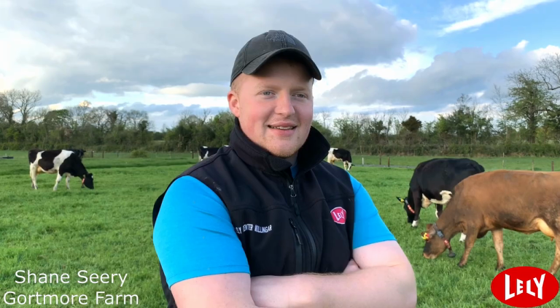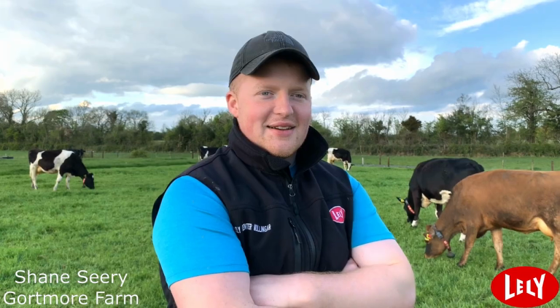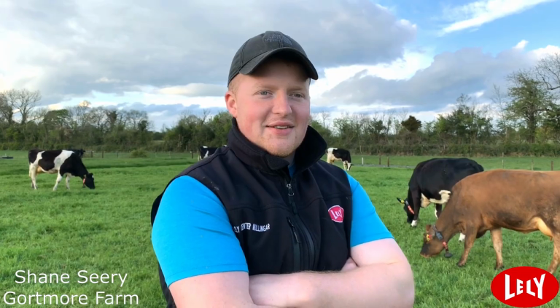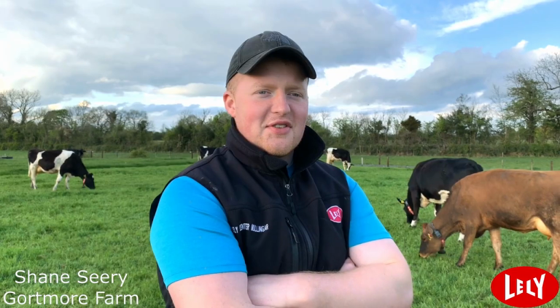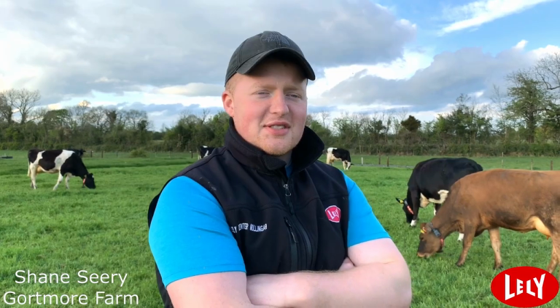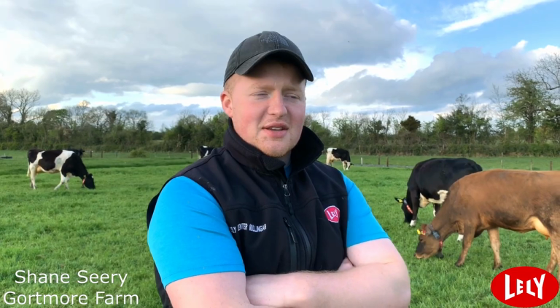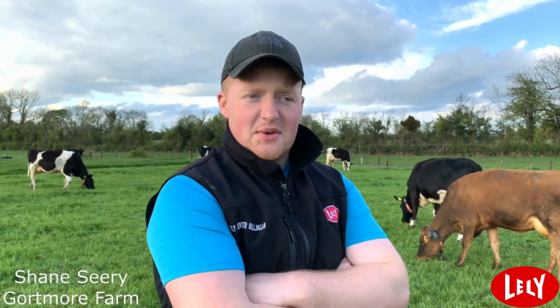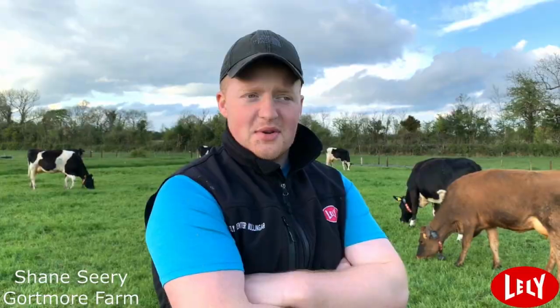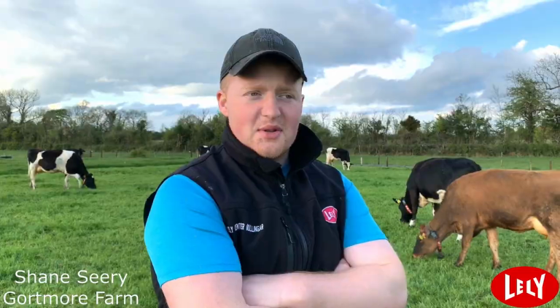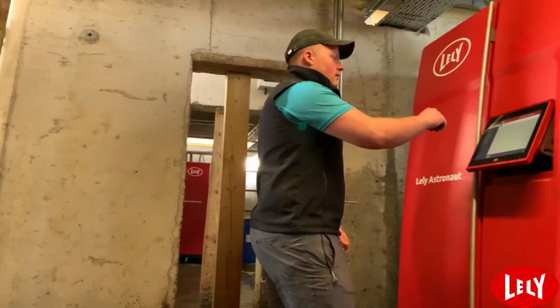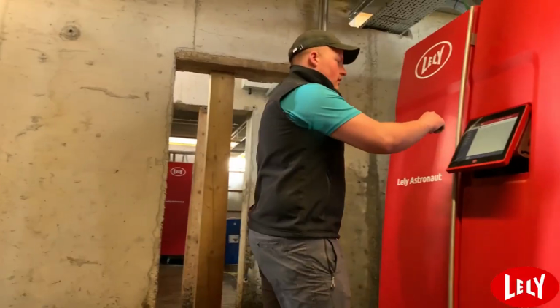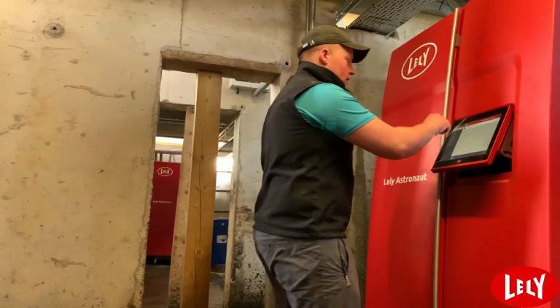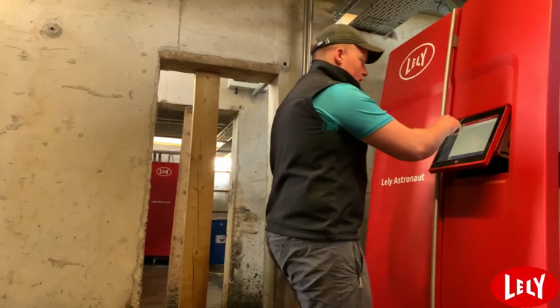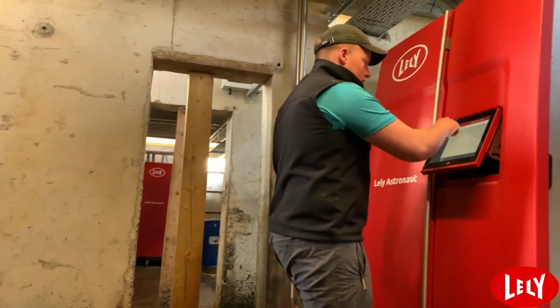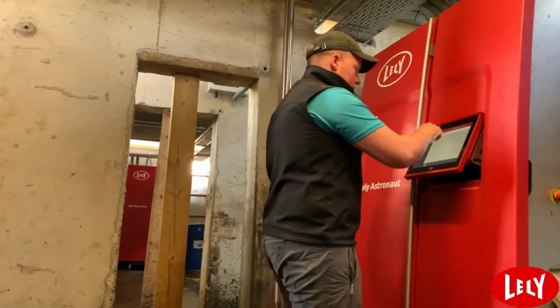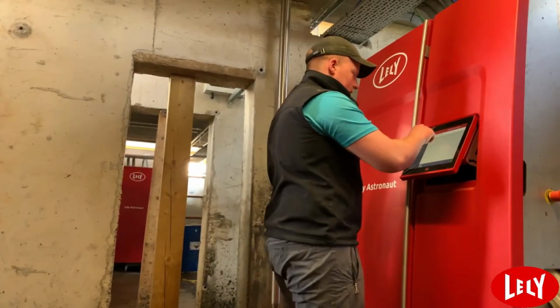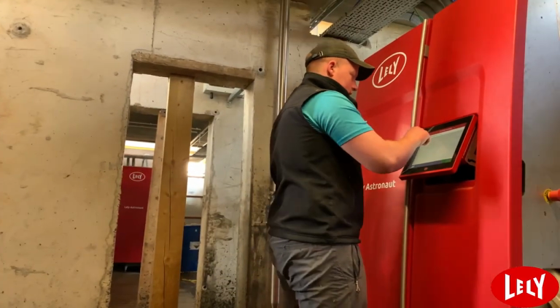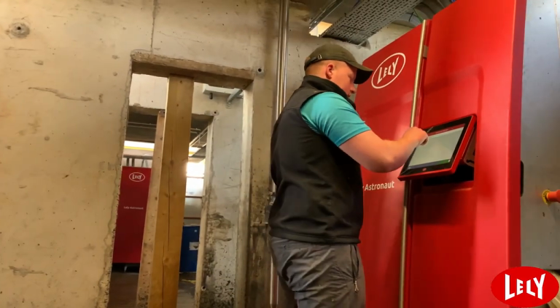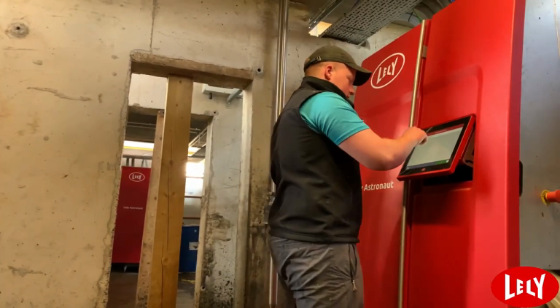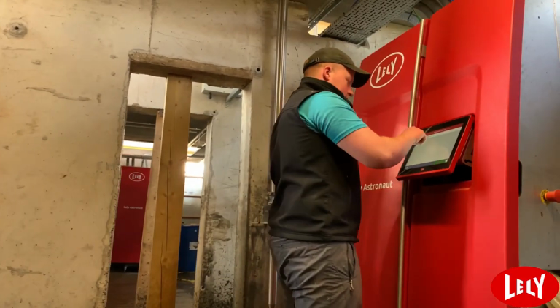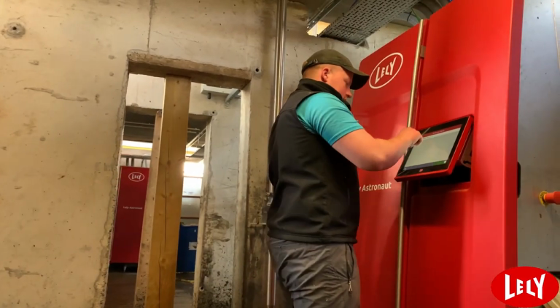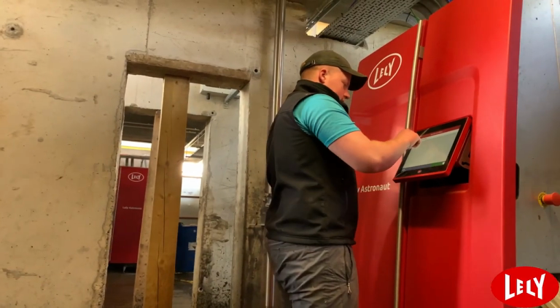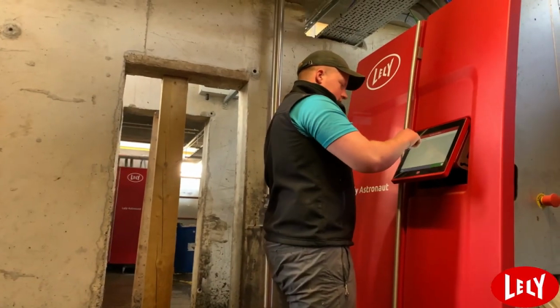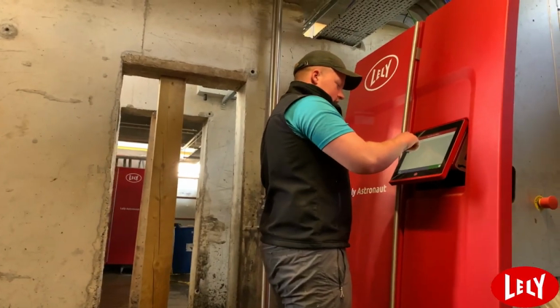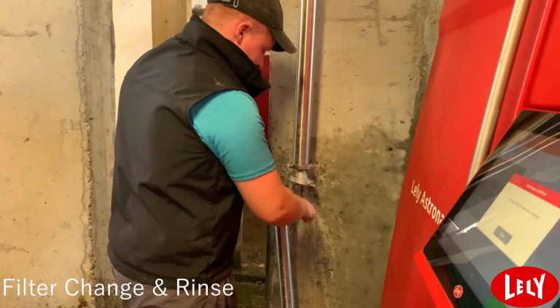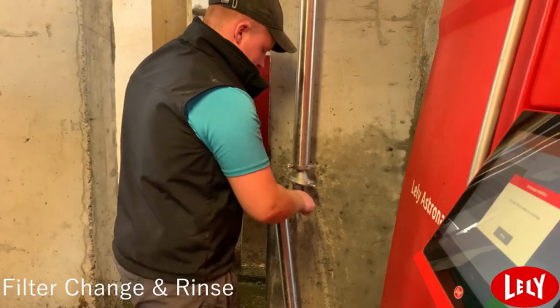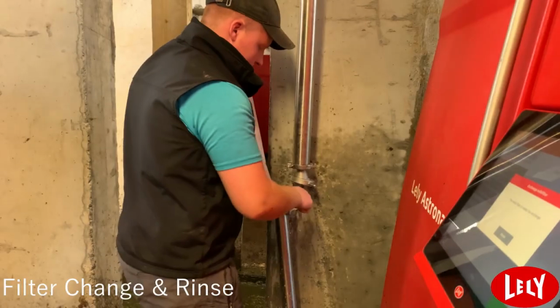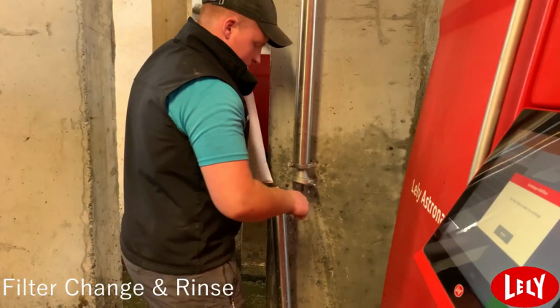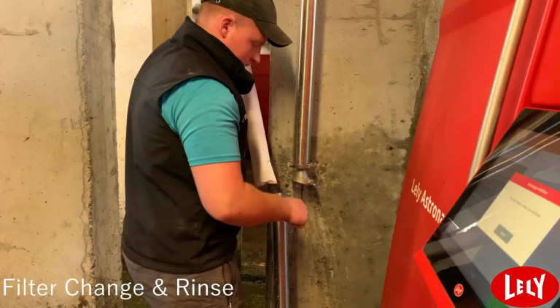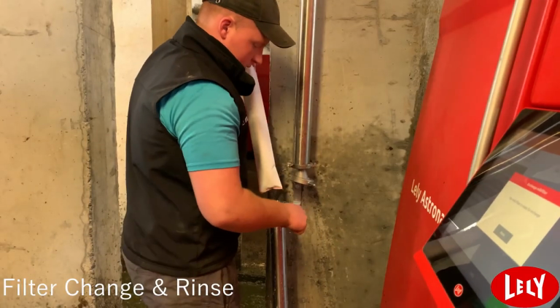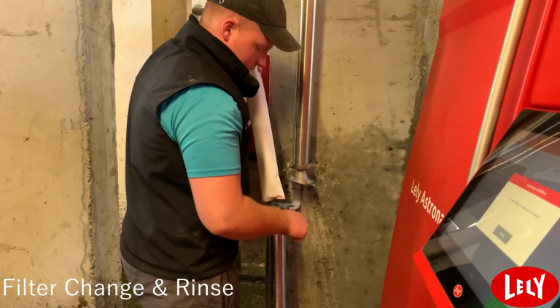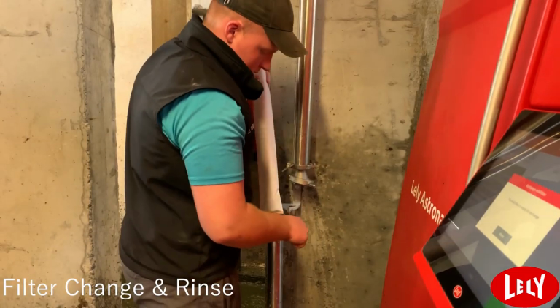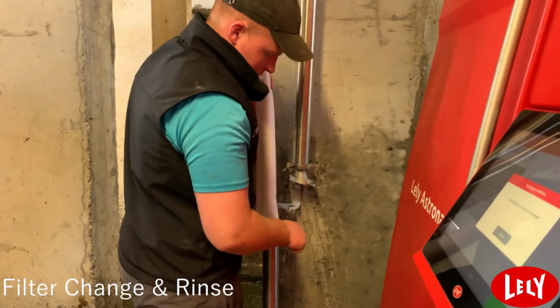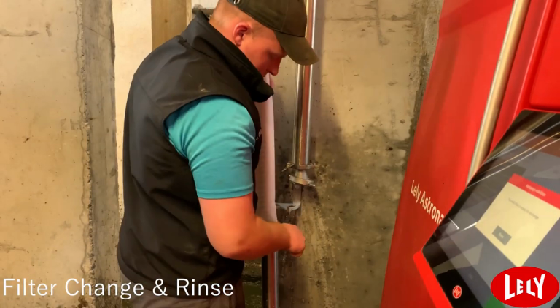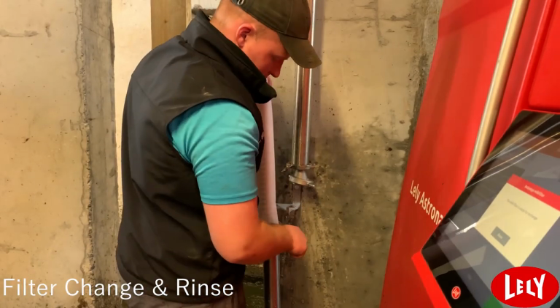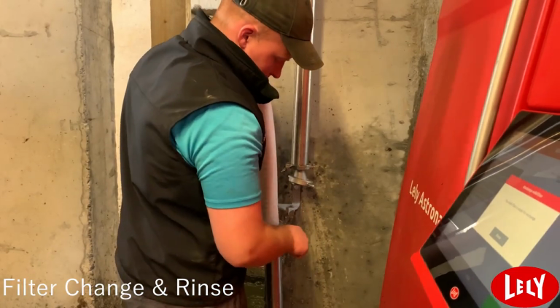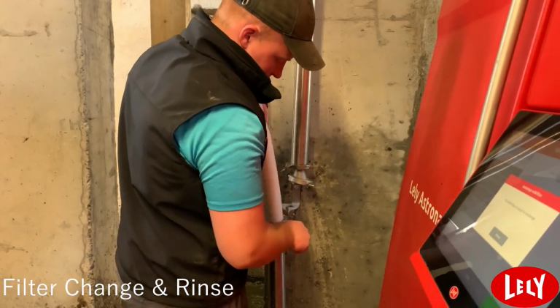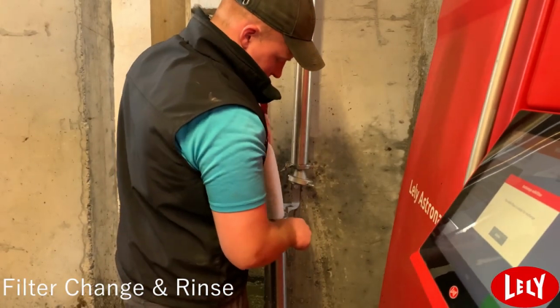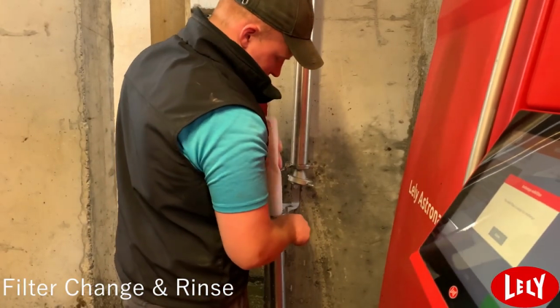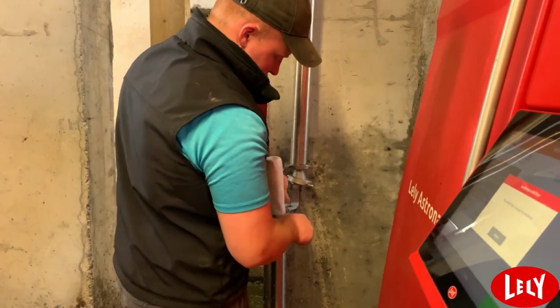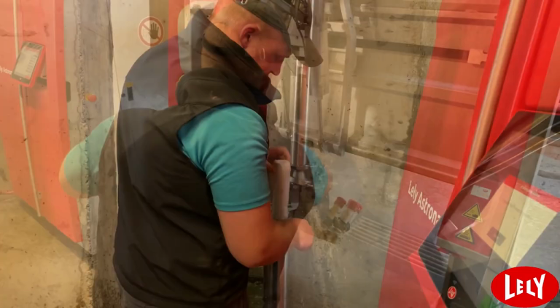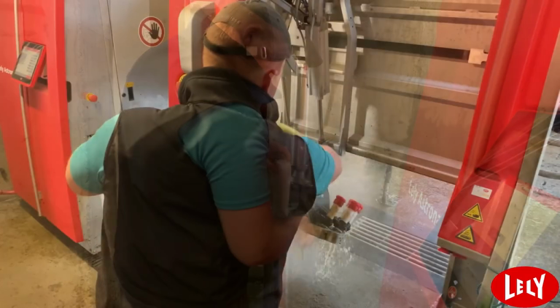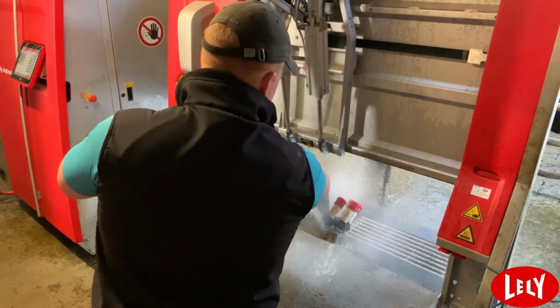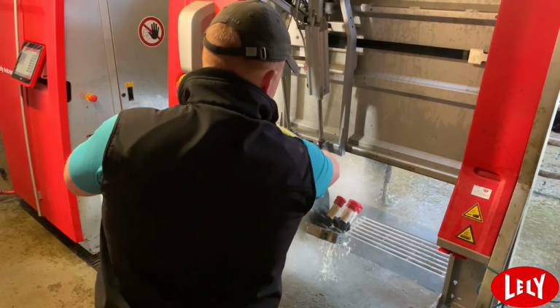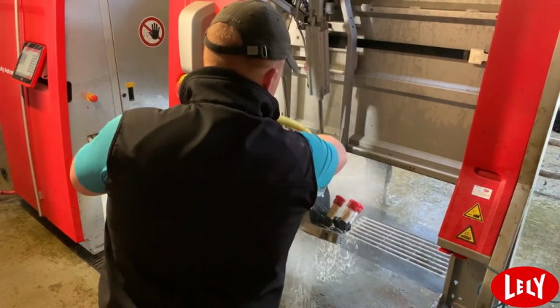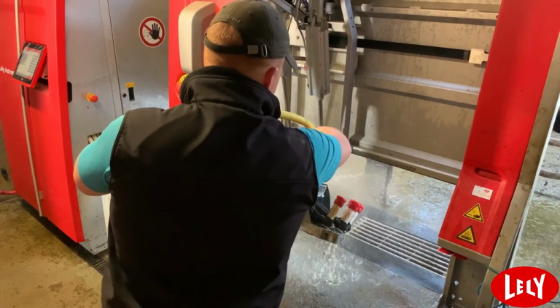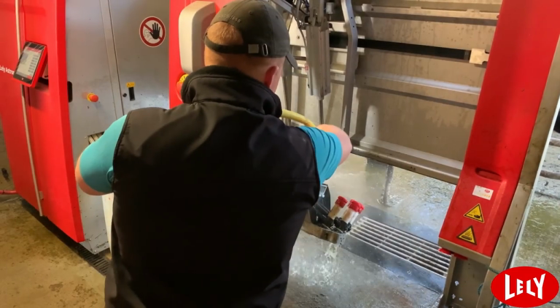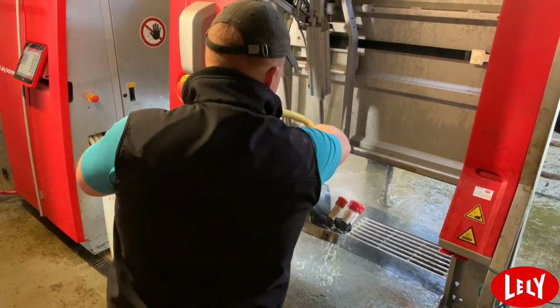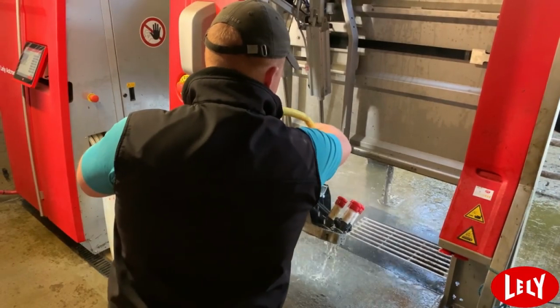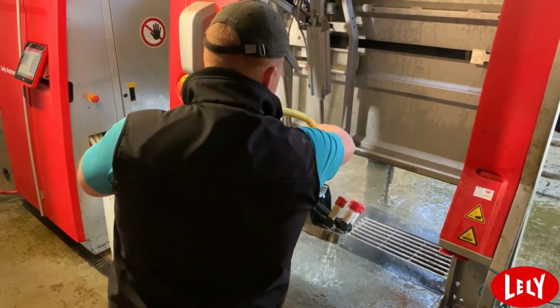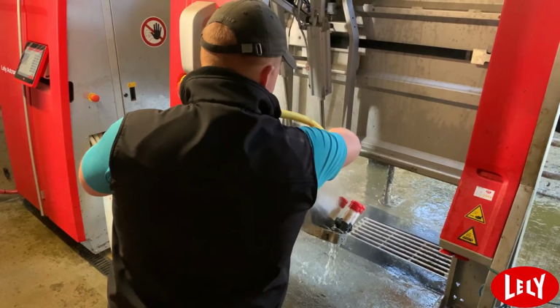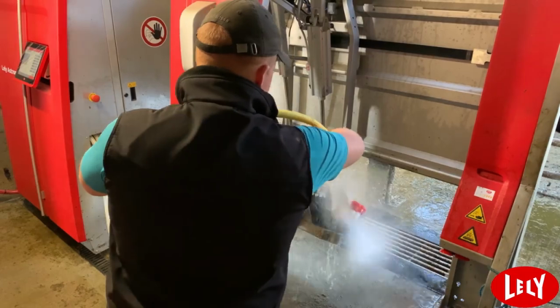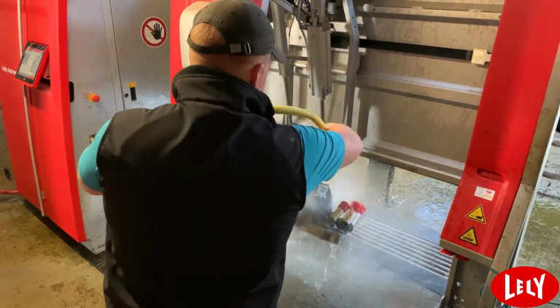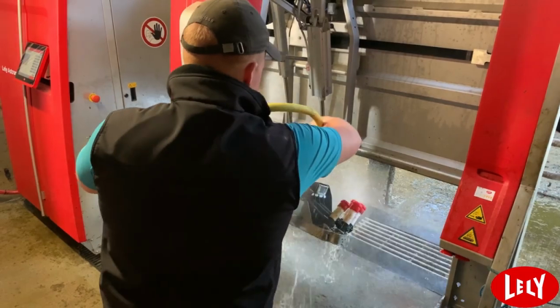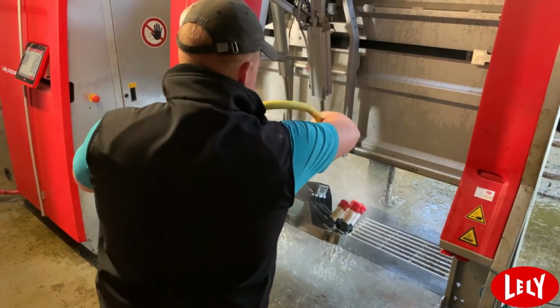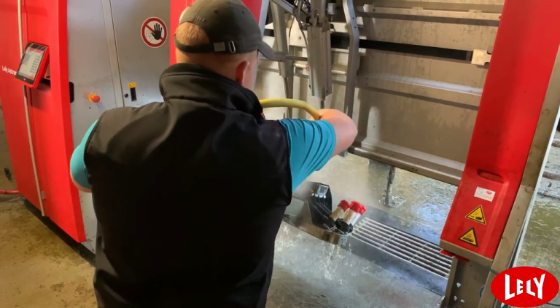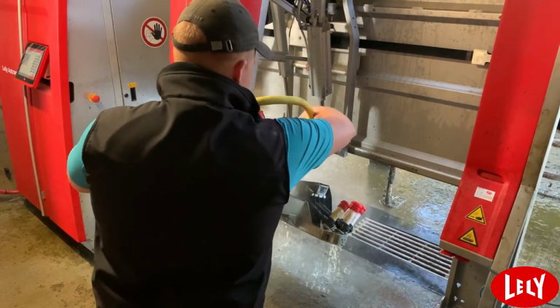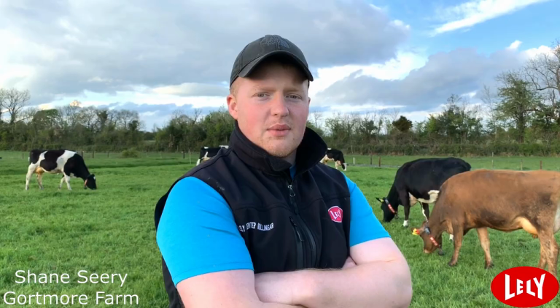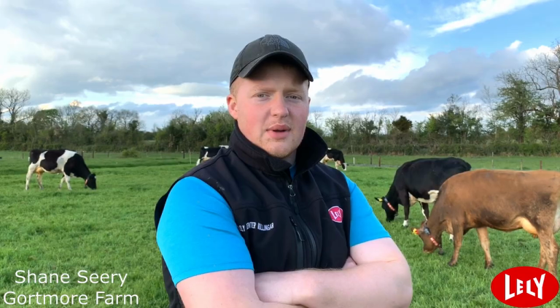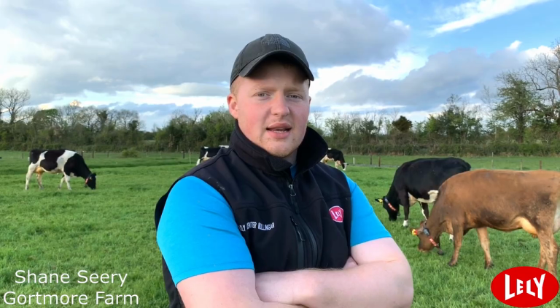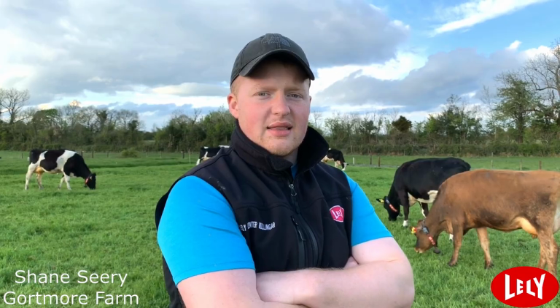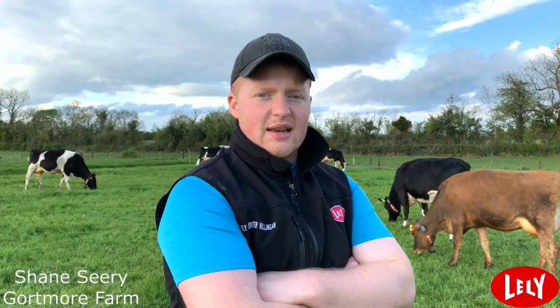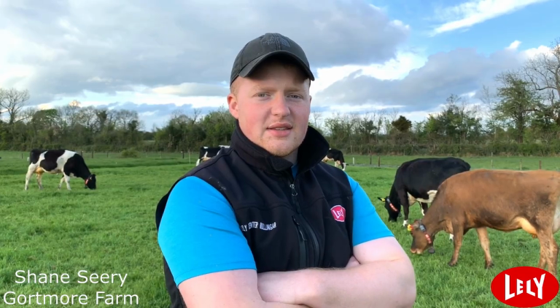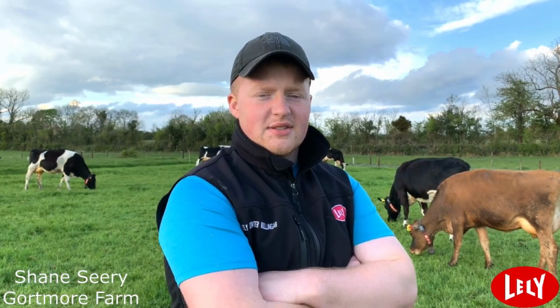First thing we do in the morning, we check the robots, we change the milk filters, we clean the robotic arm and we clean the lasers.